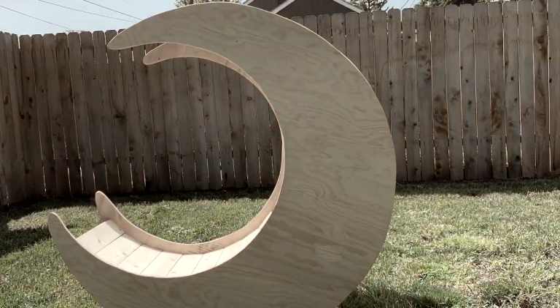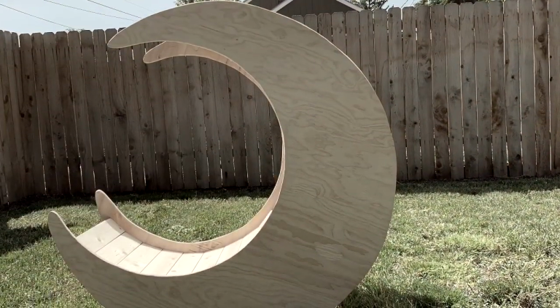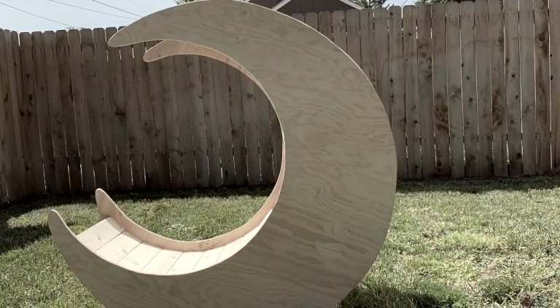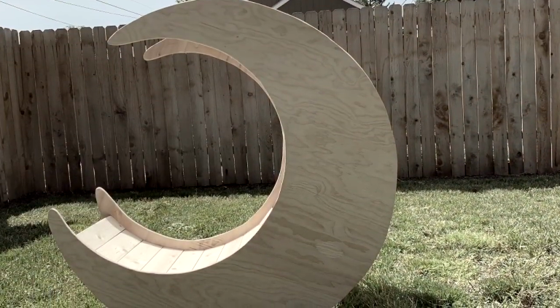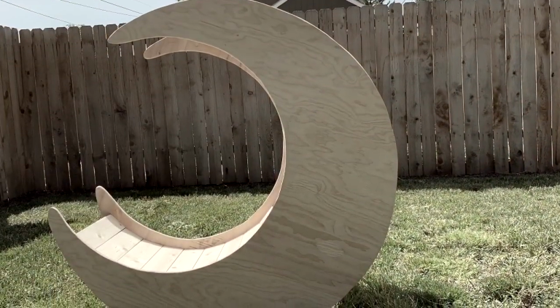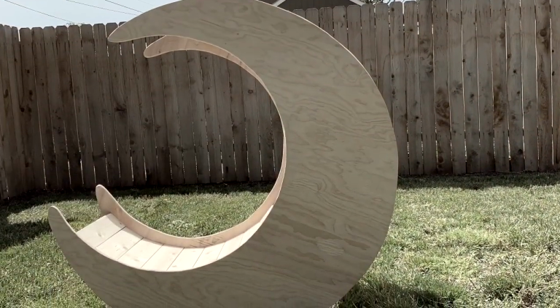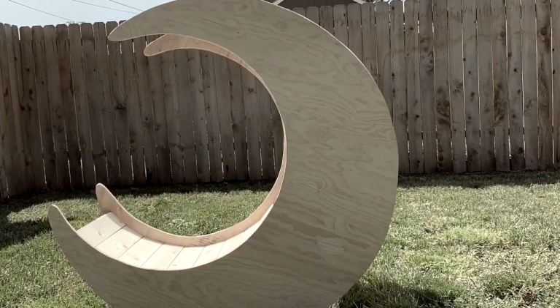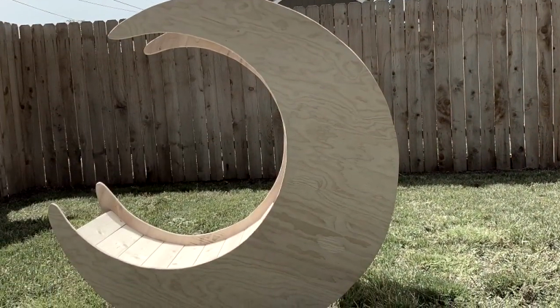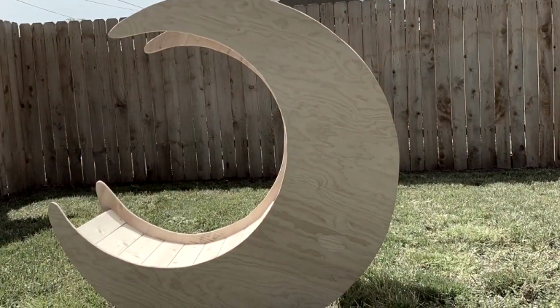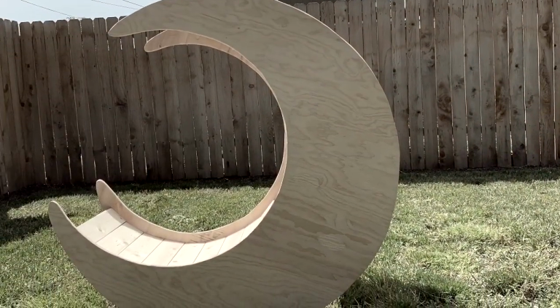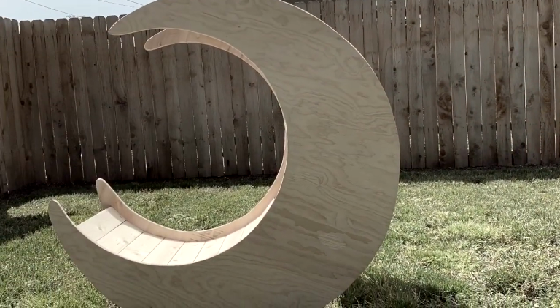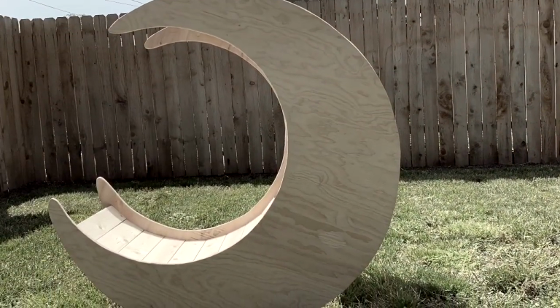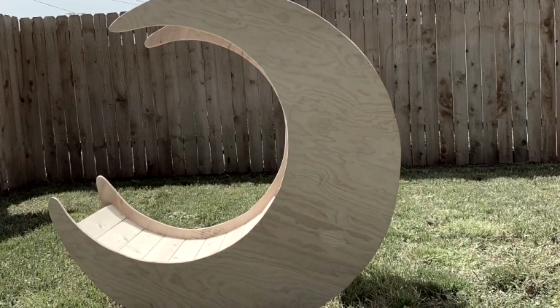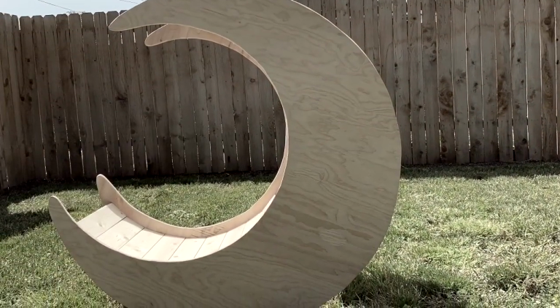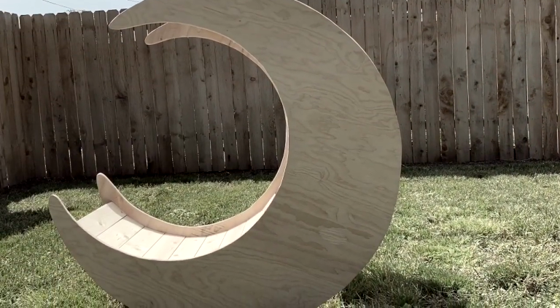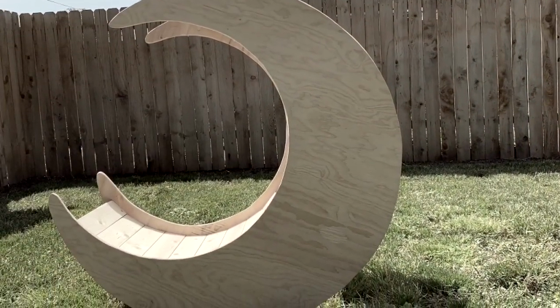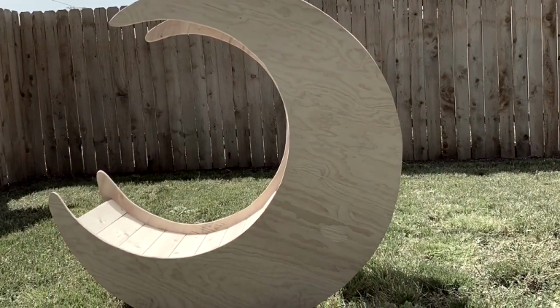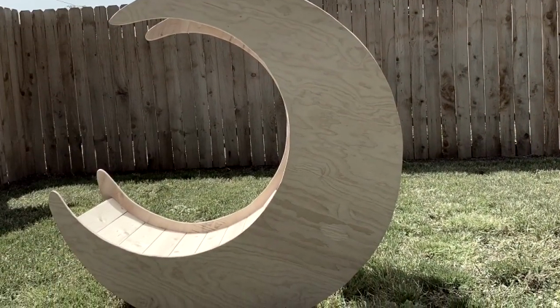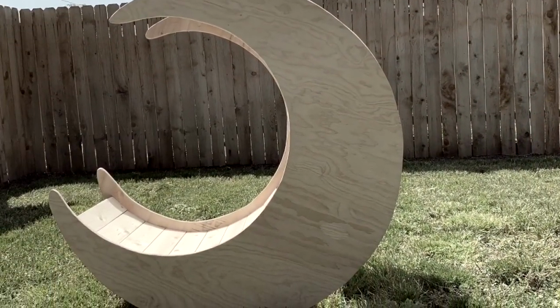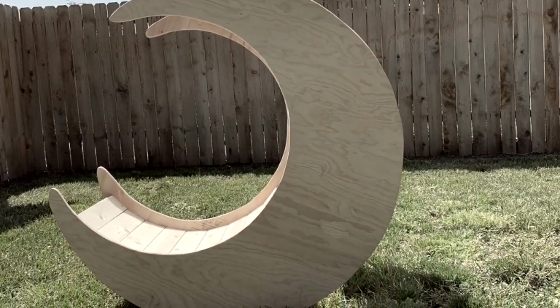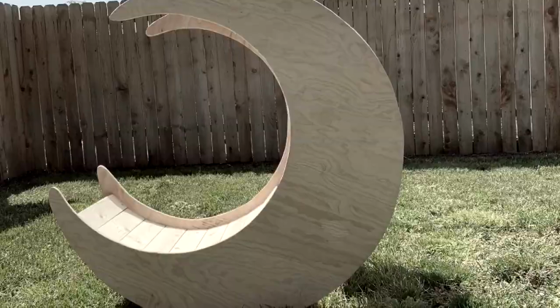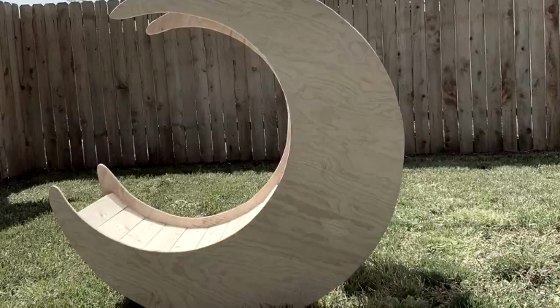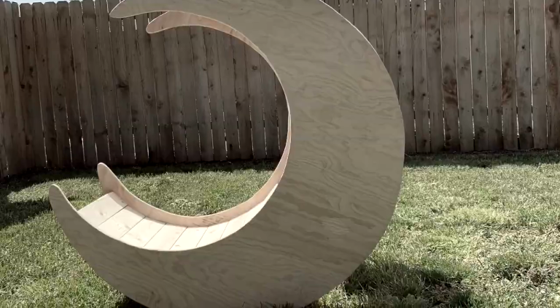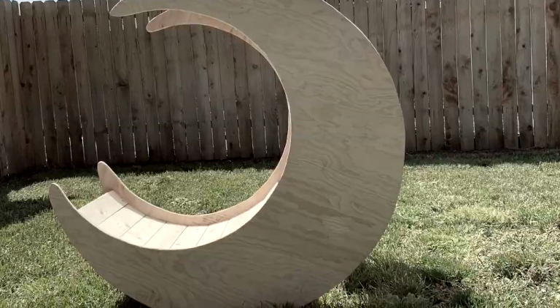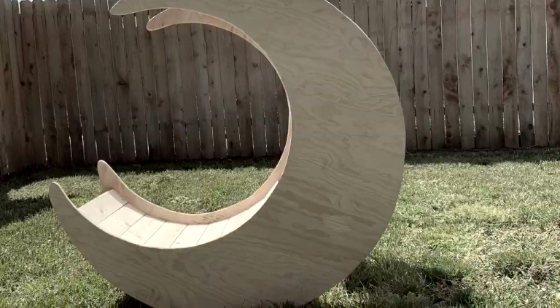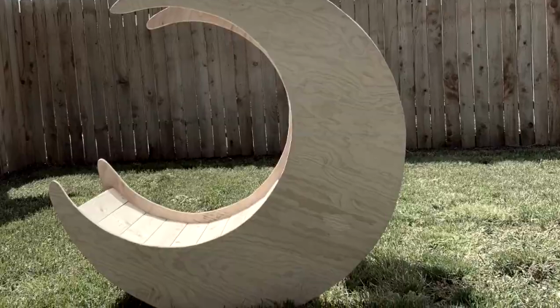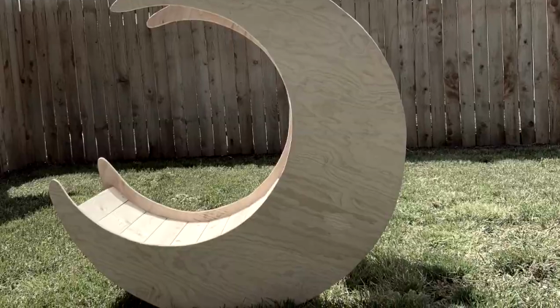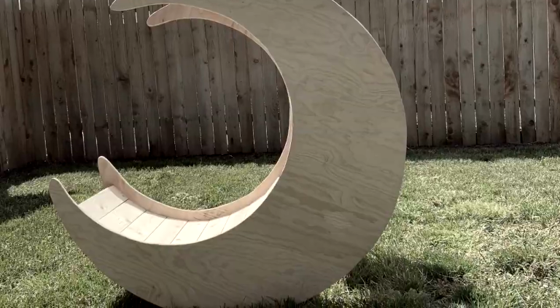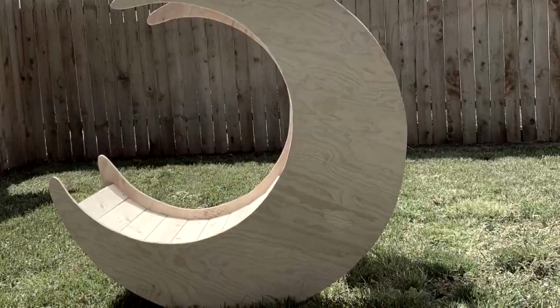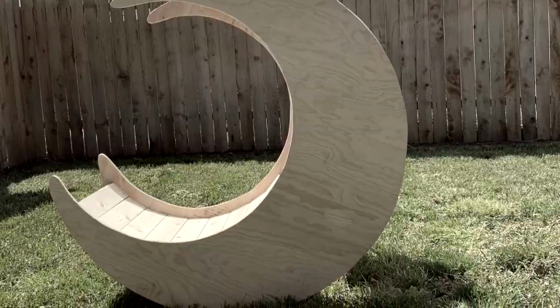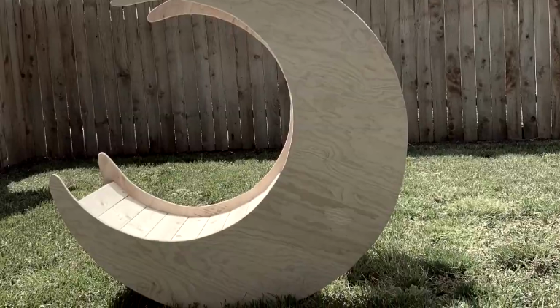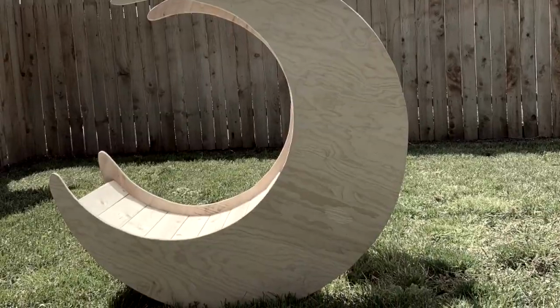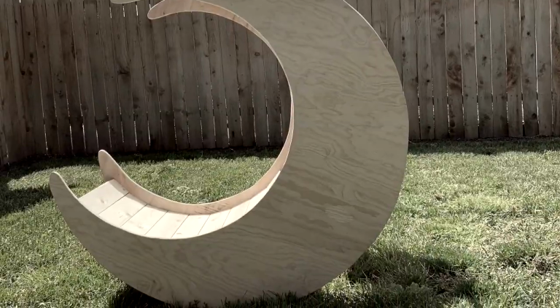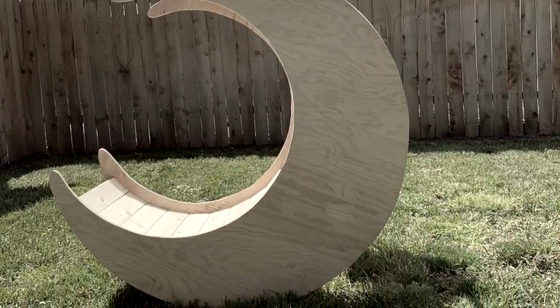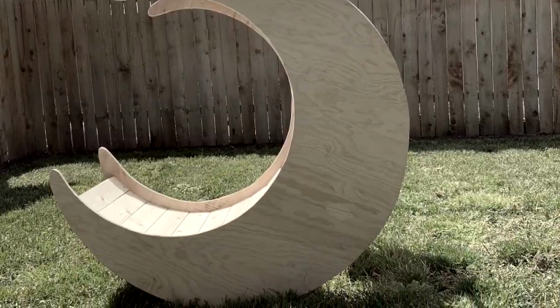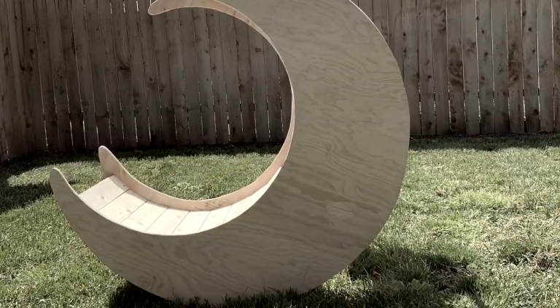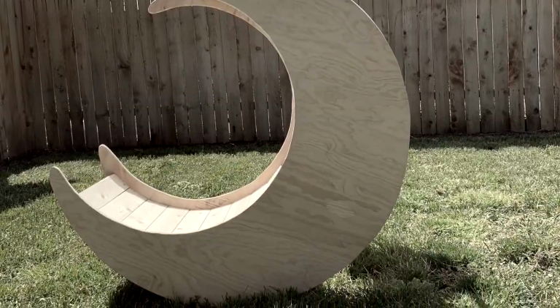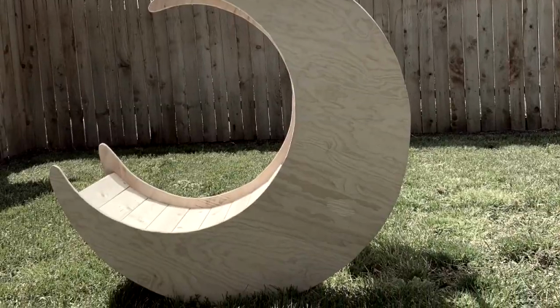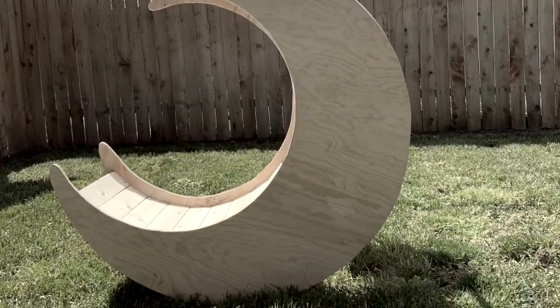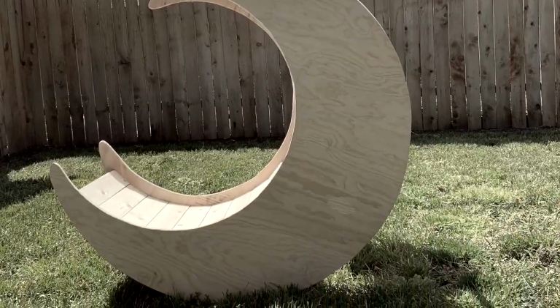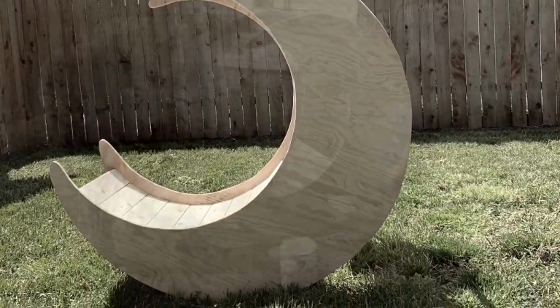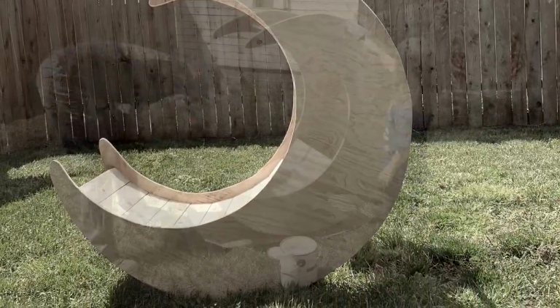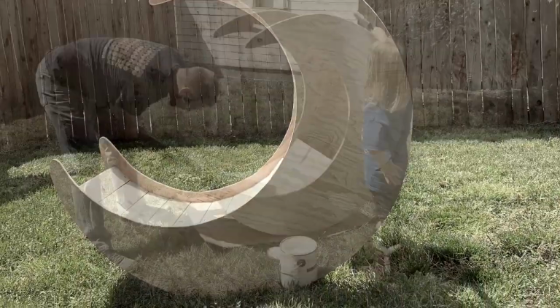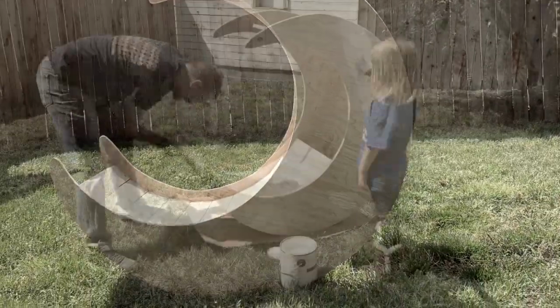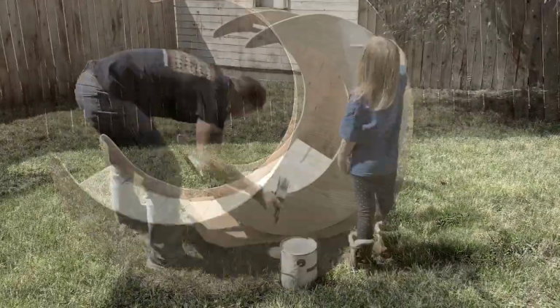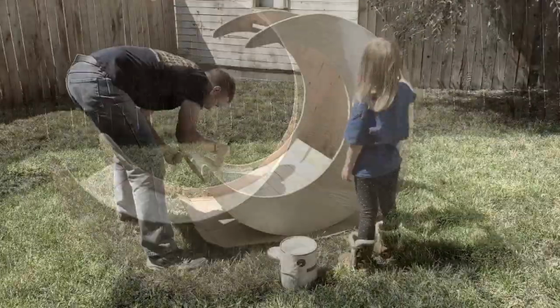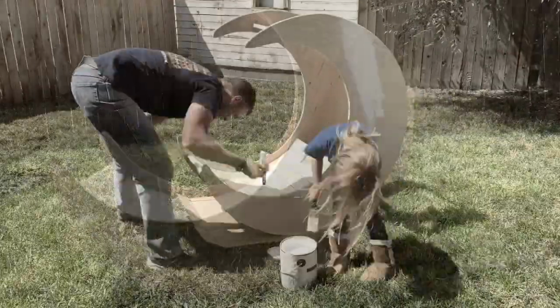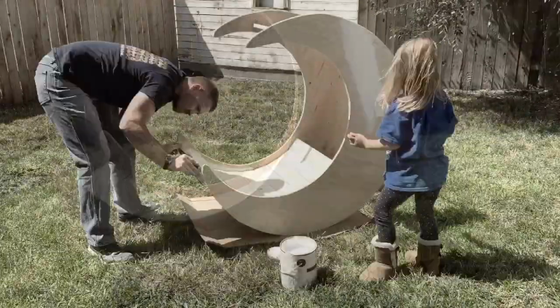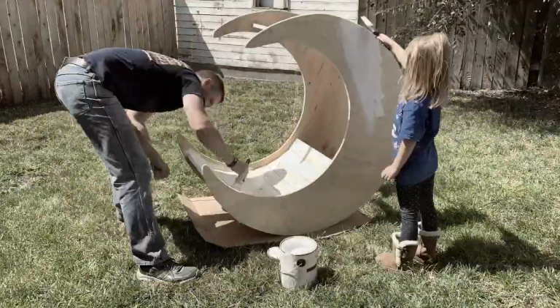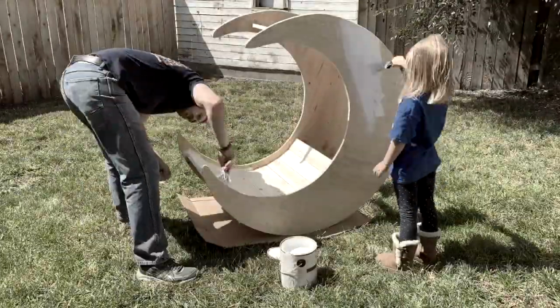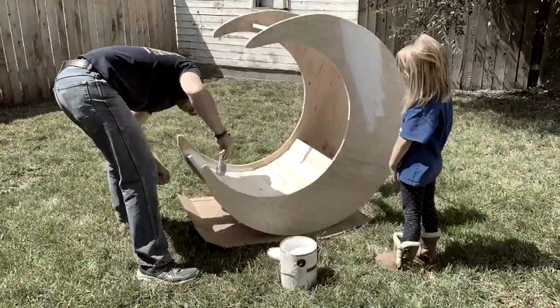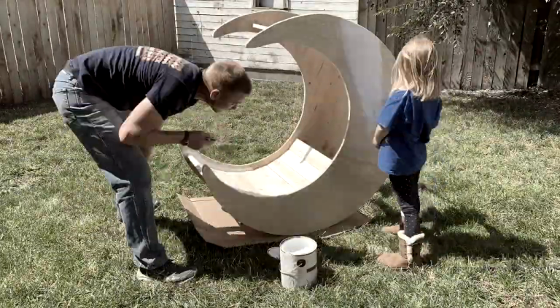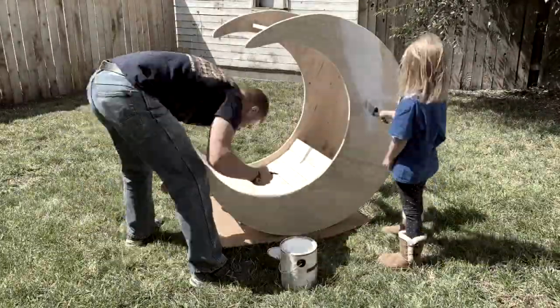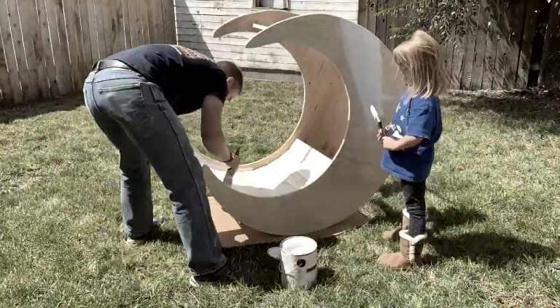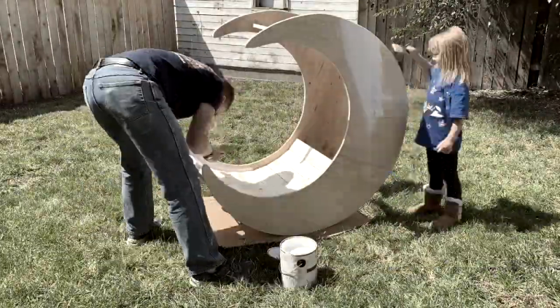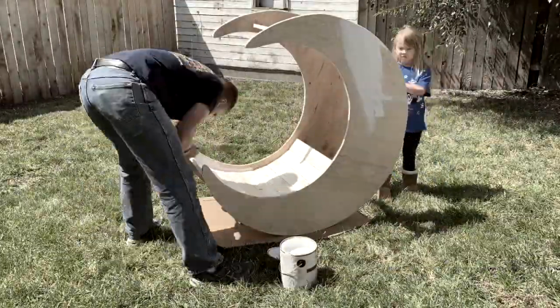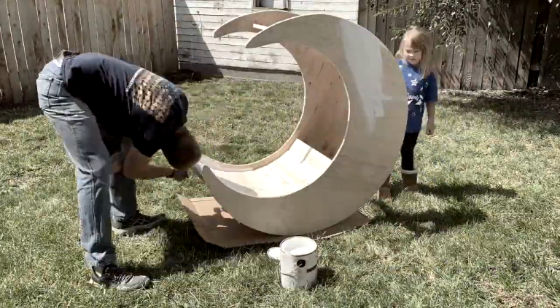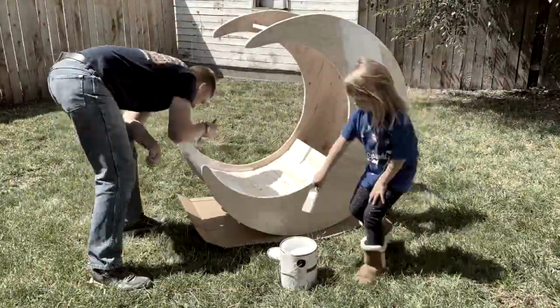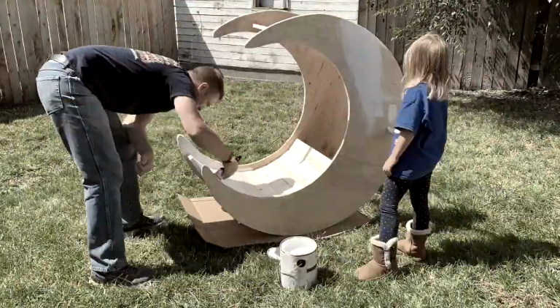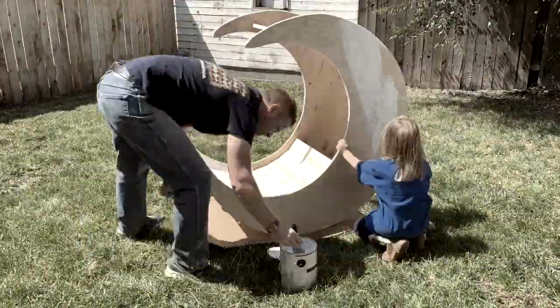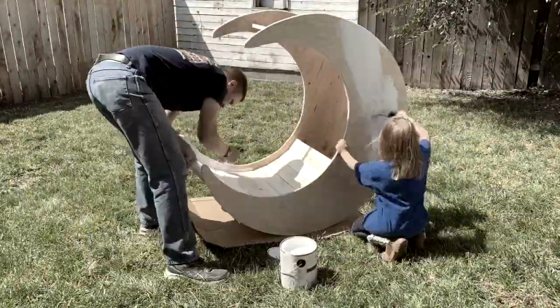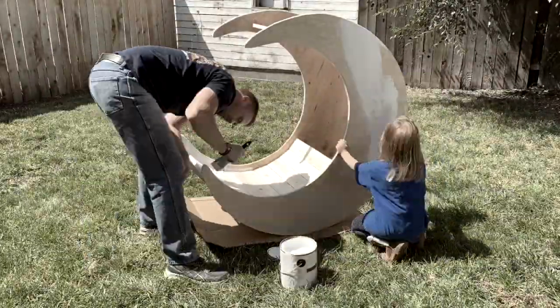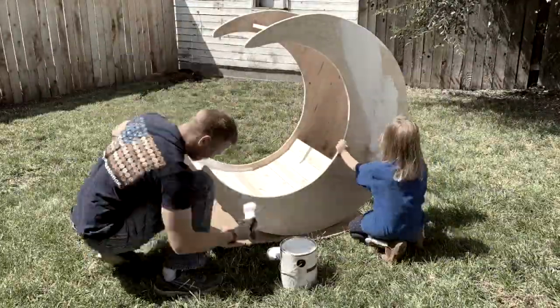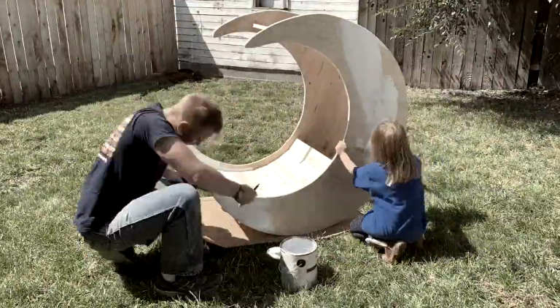Here's what it looks like all done. At this point I'm going to go ahead and start painting mine — I'm going to paint it a white color.